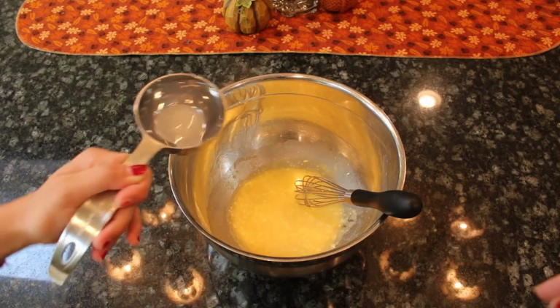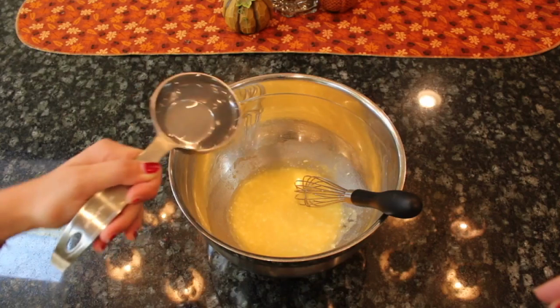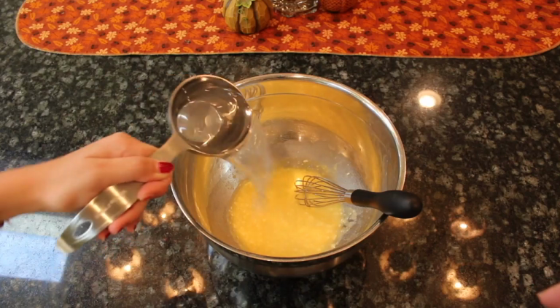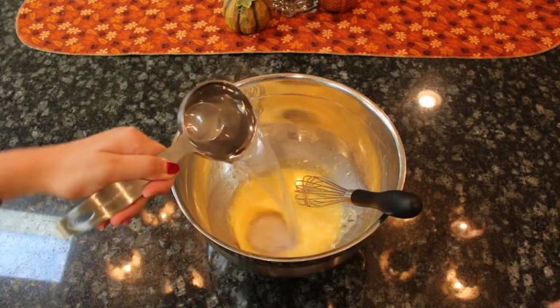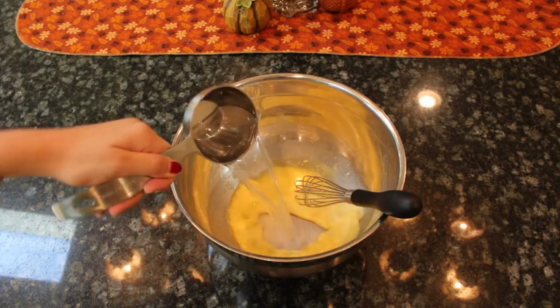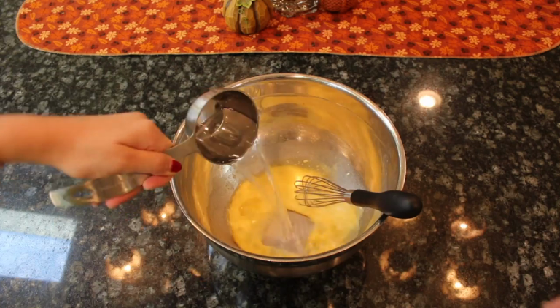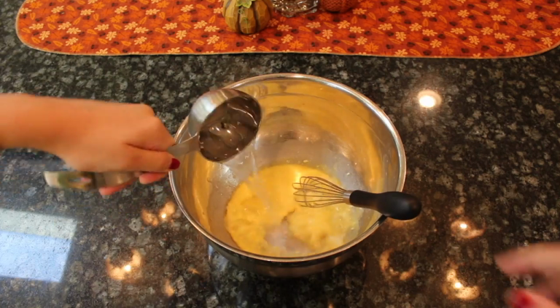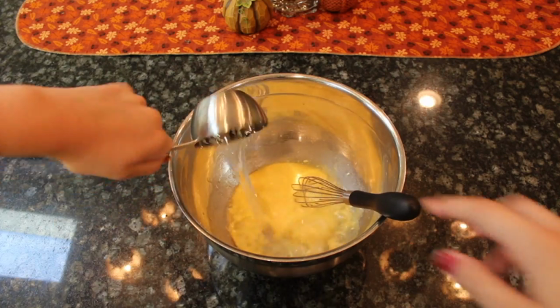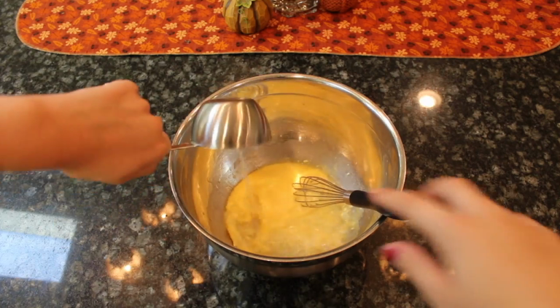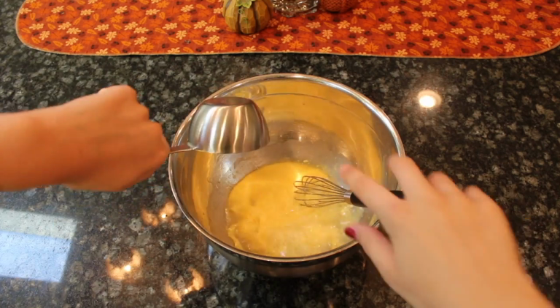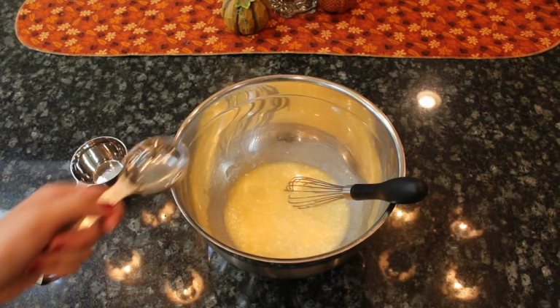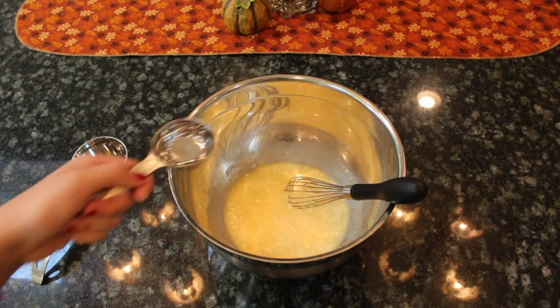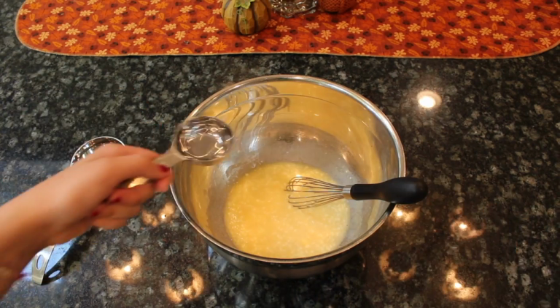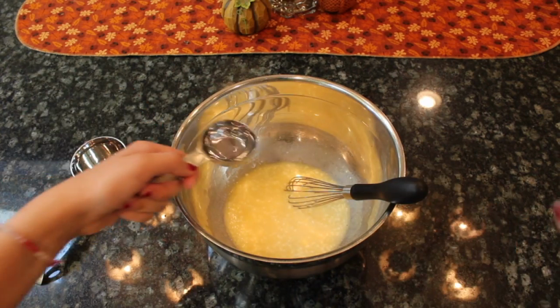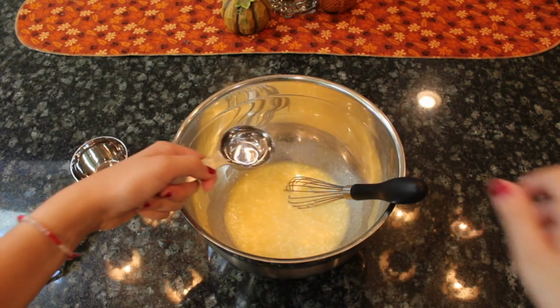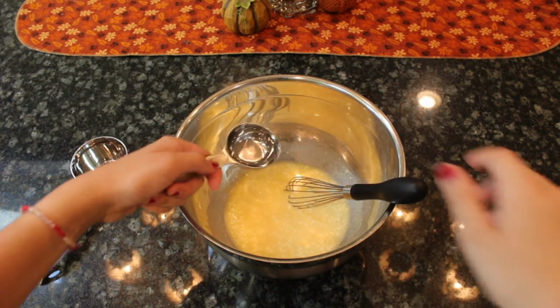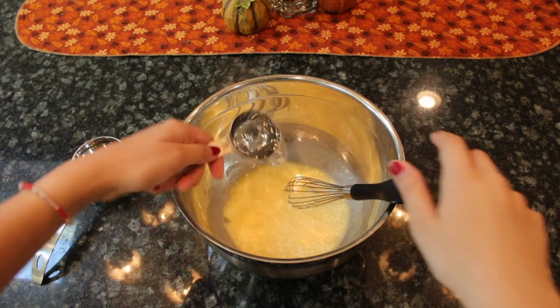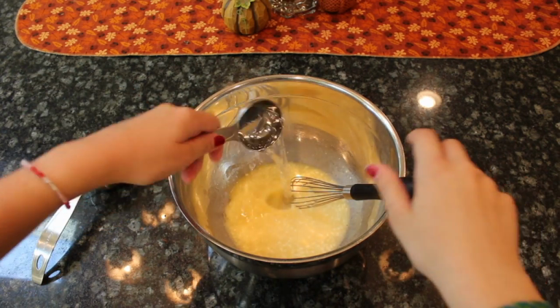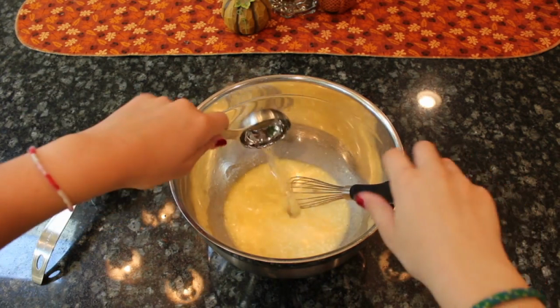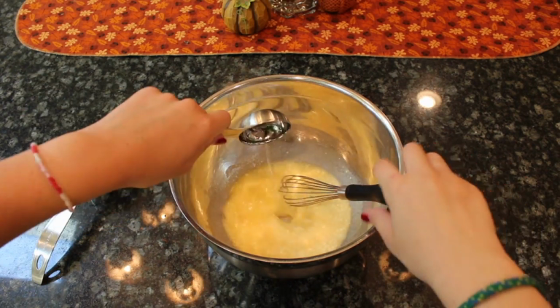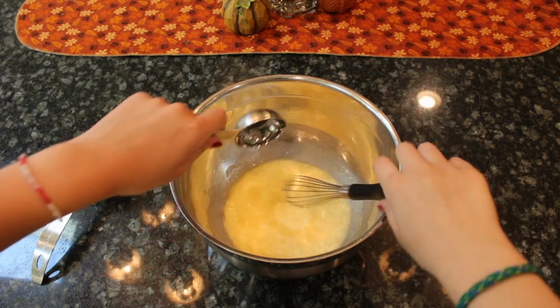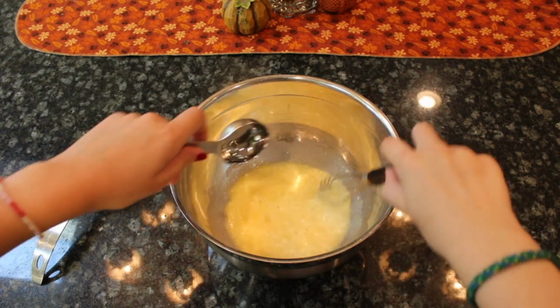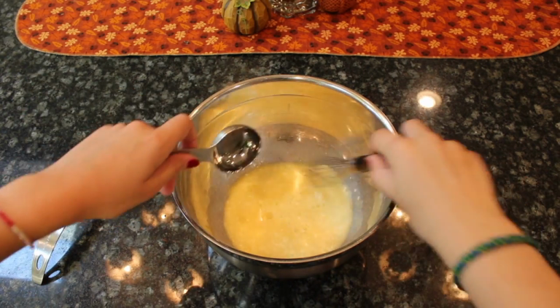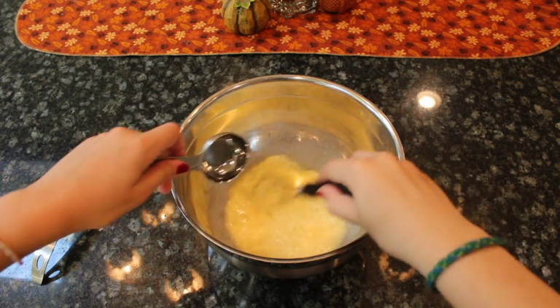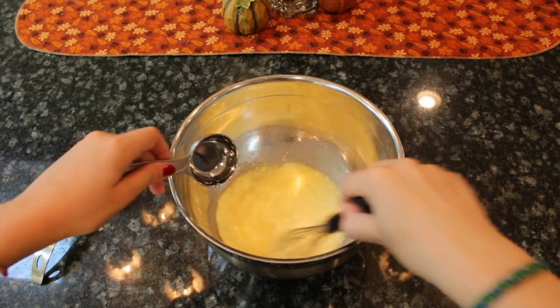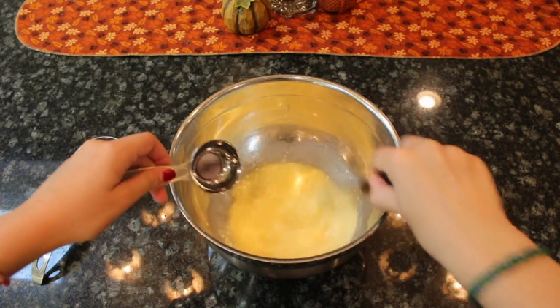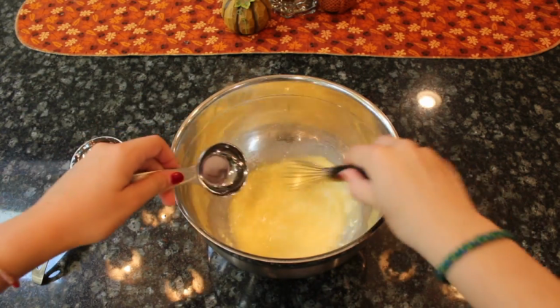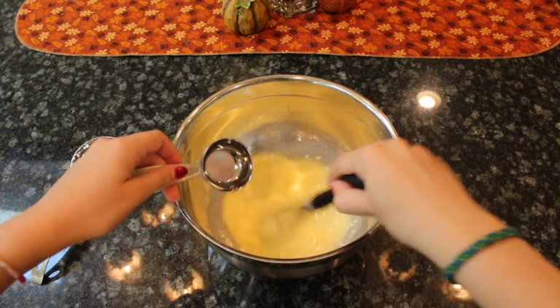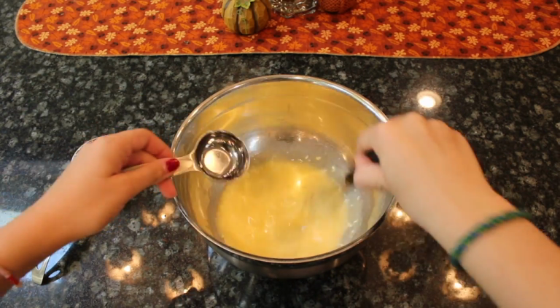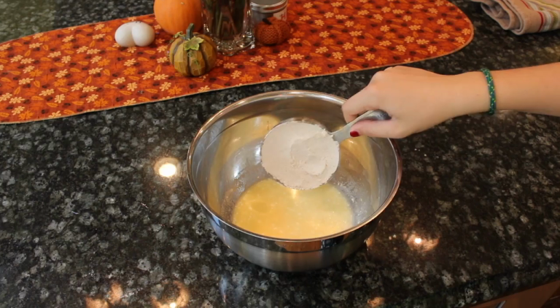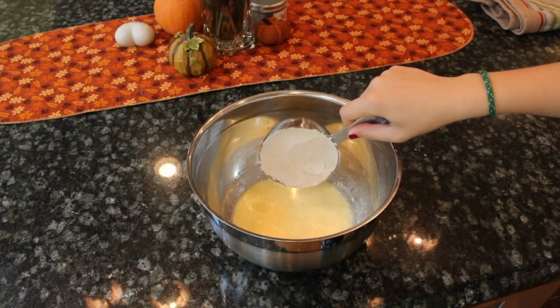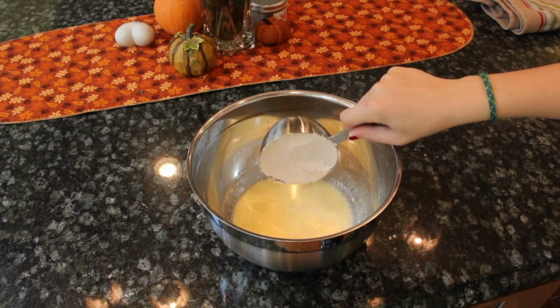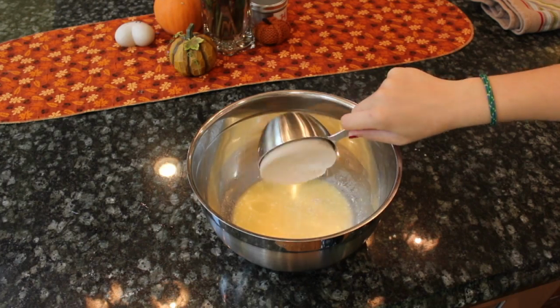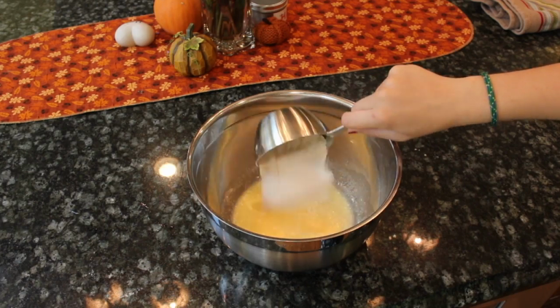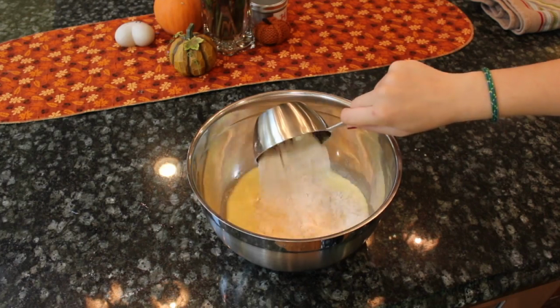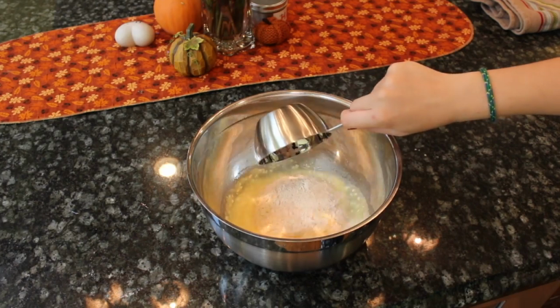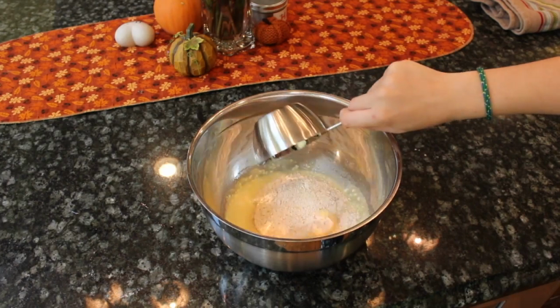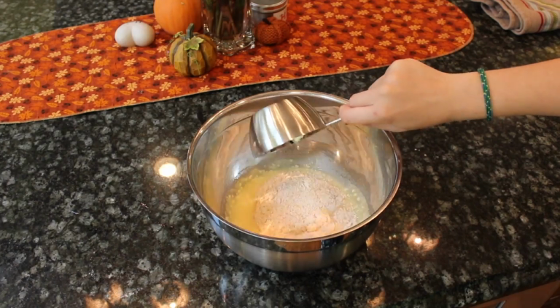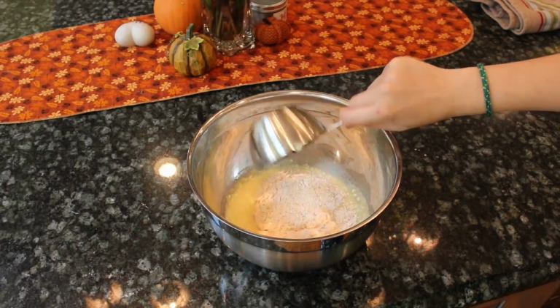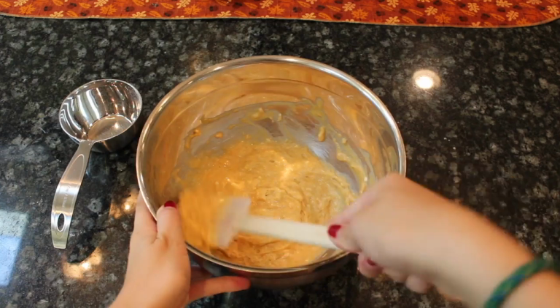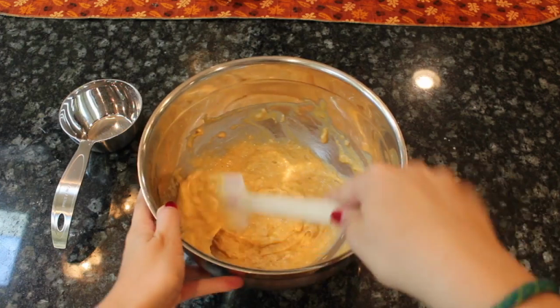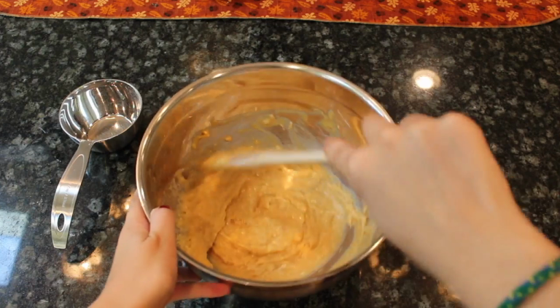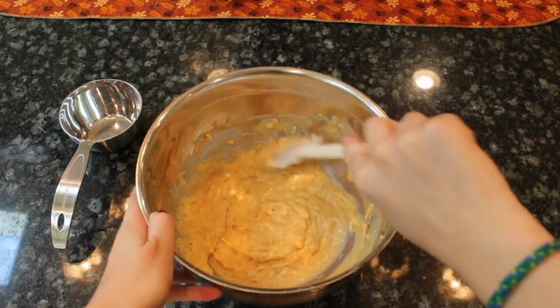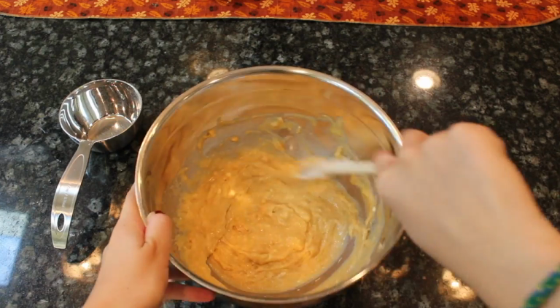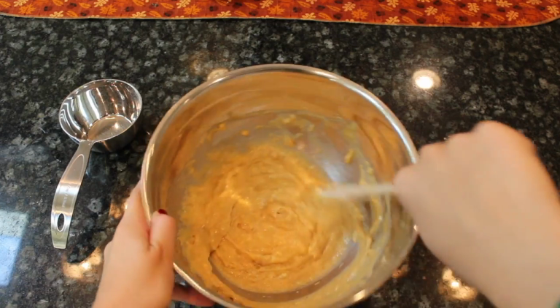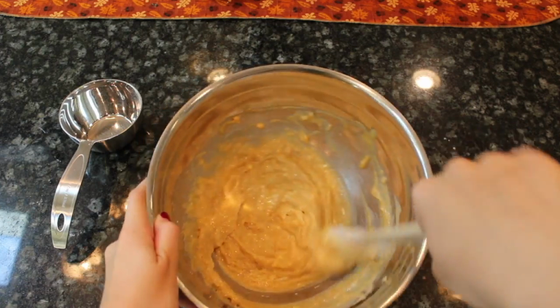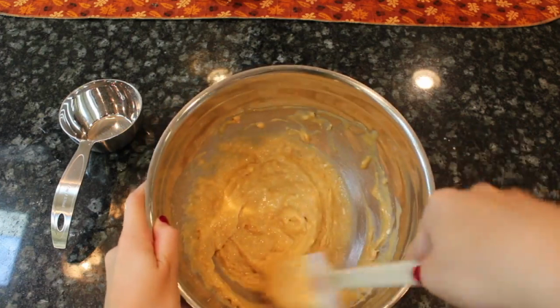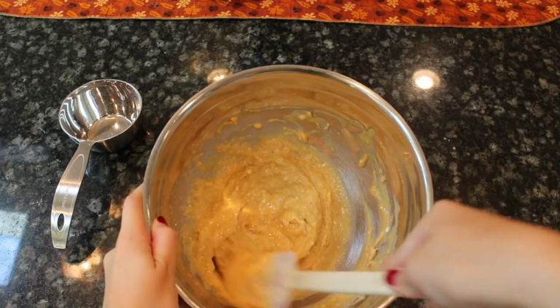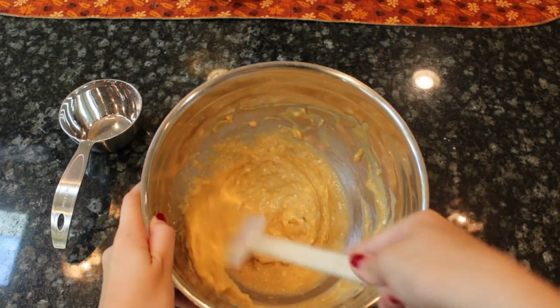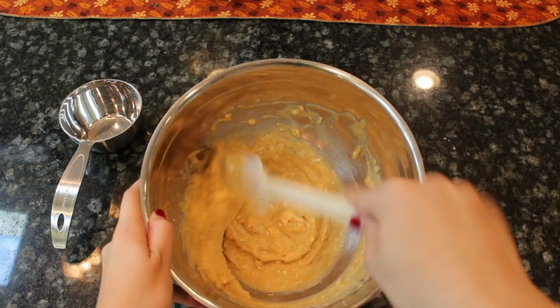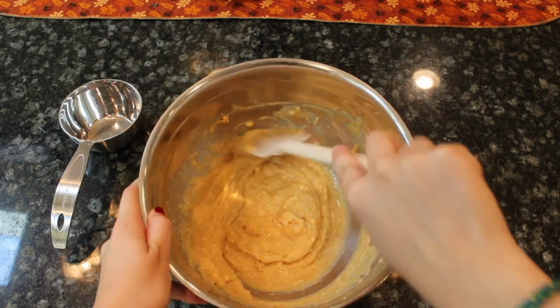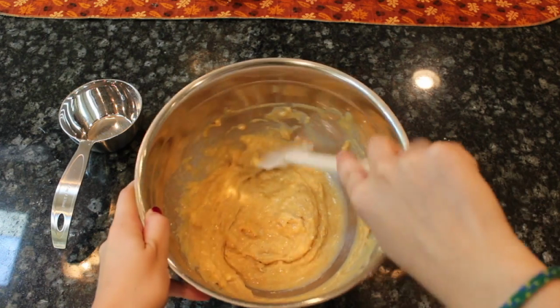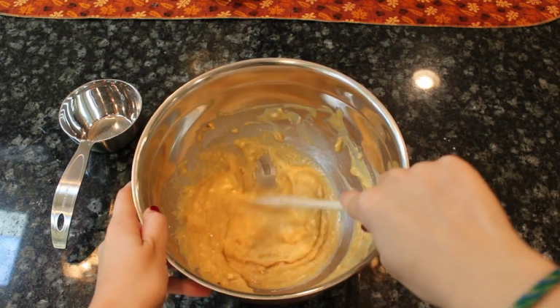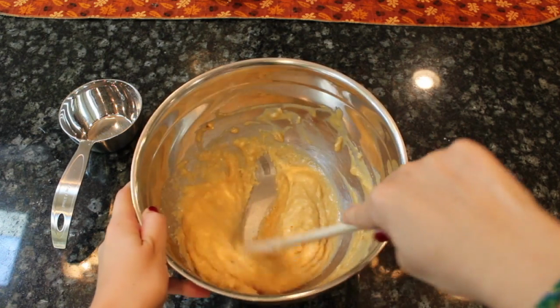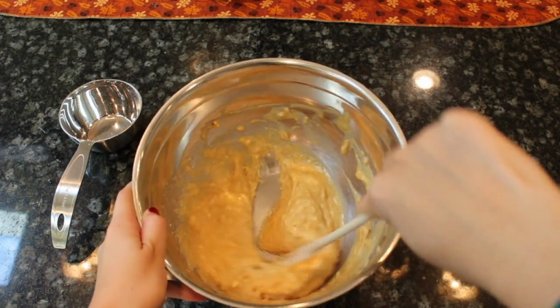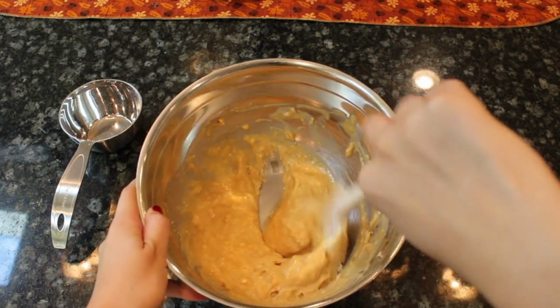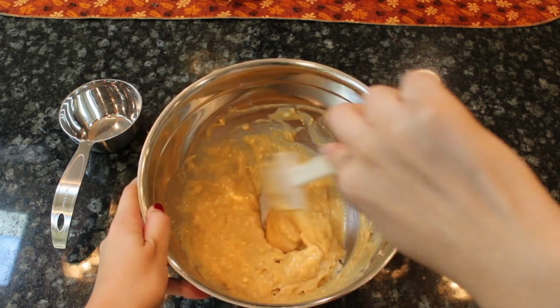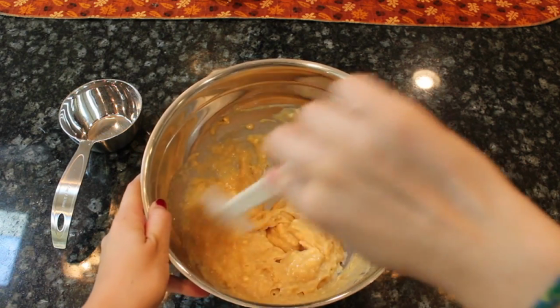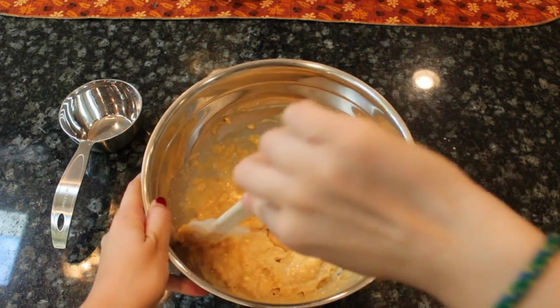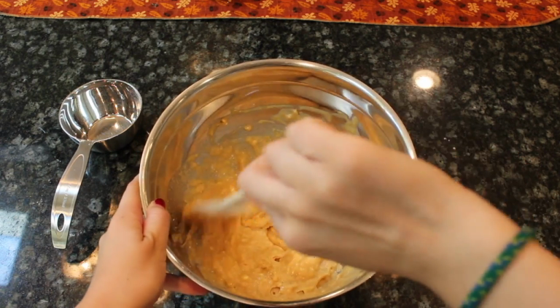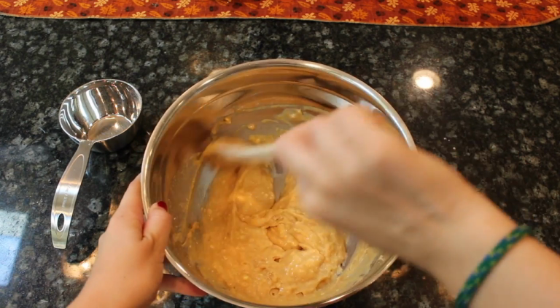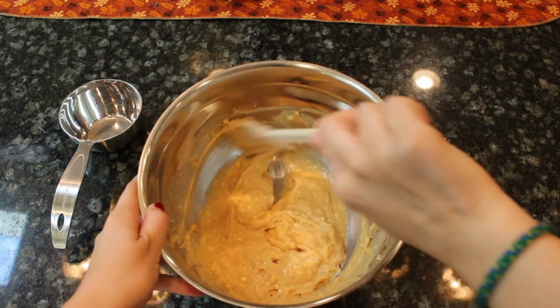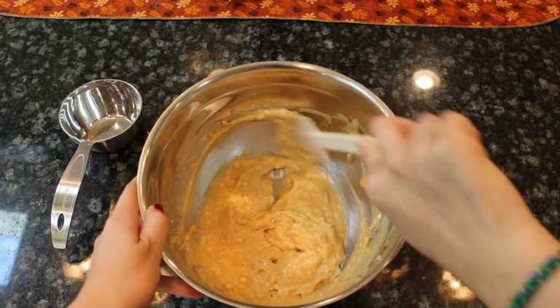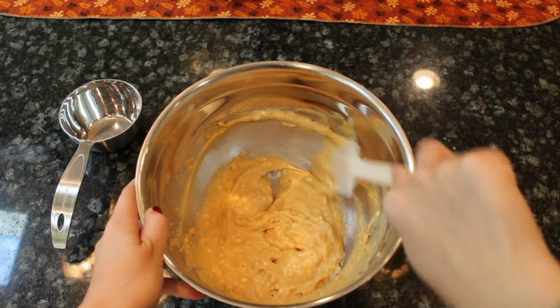Now whisk in the water to get a good consistency. Add the pancake mix in and stir. The mixture should be slightly lumpy in texture.